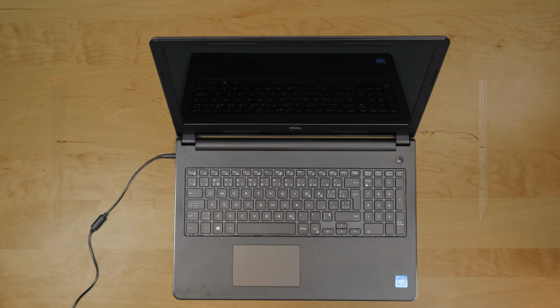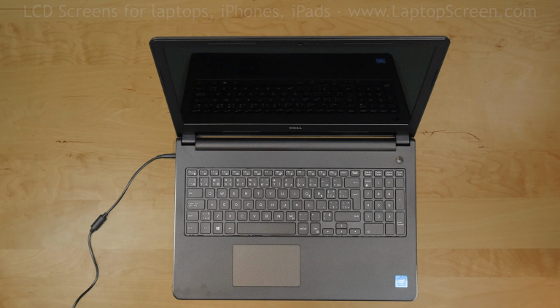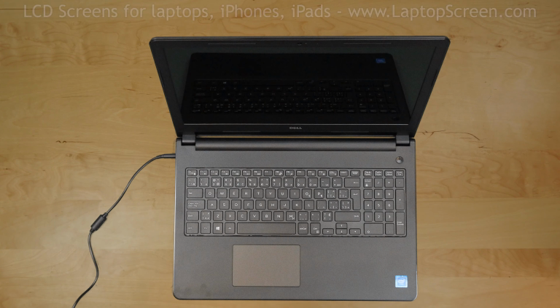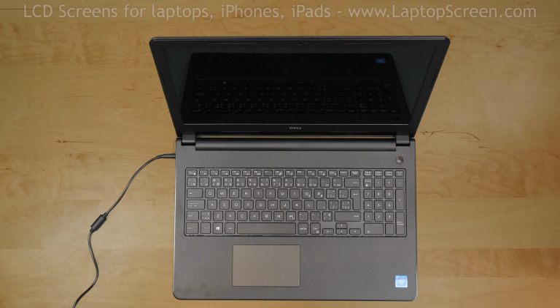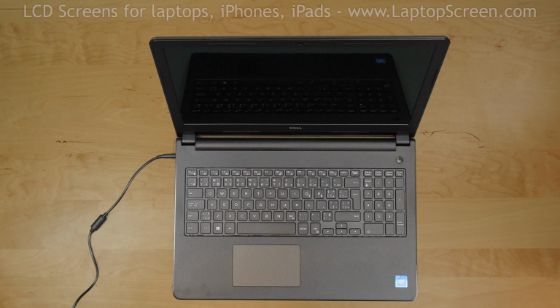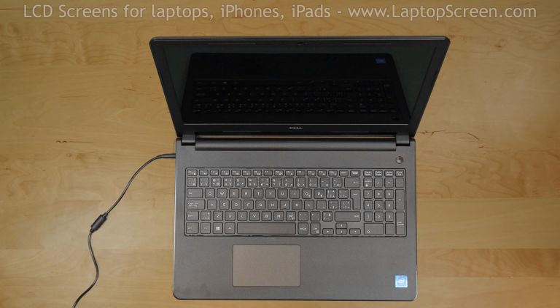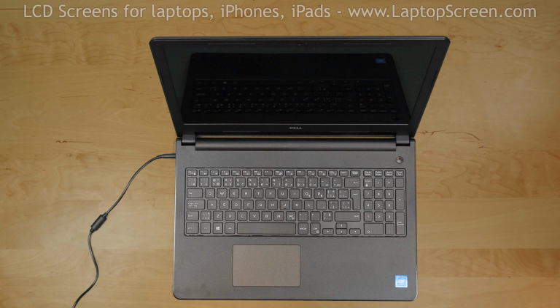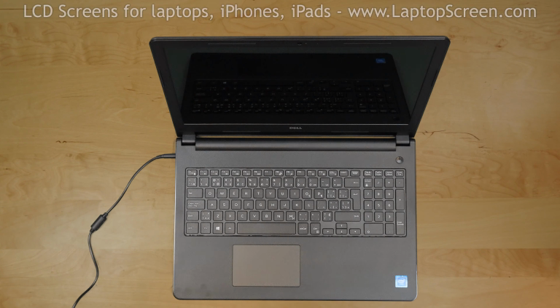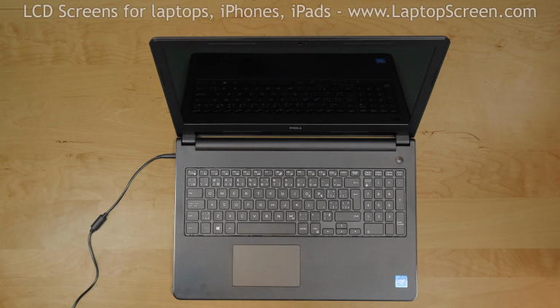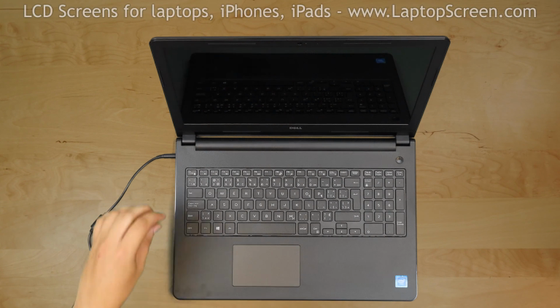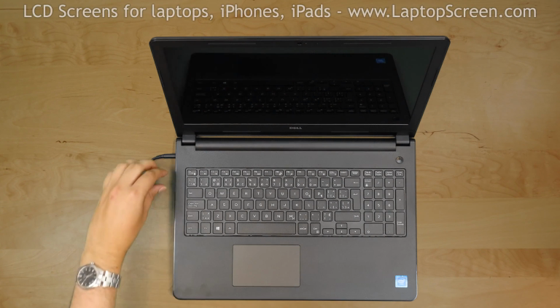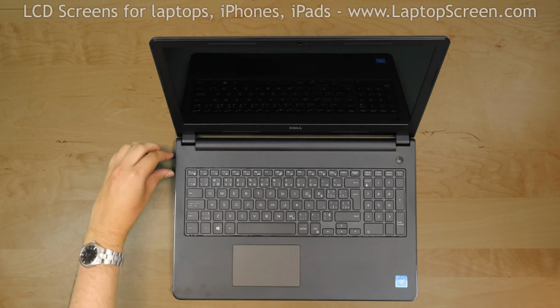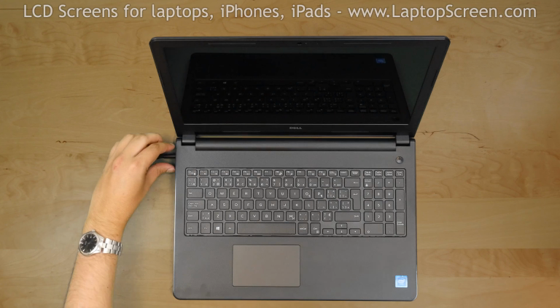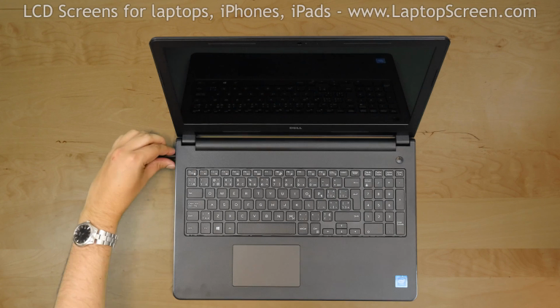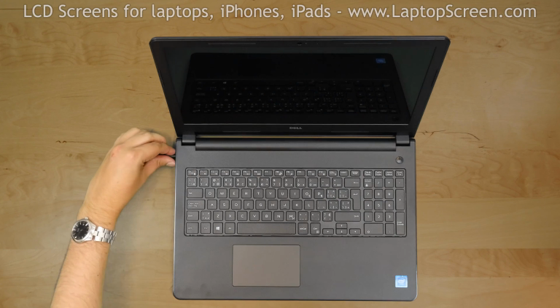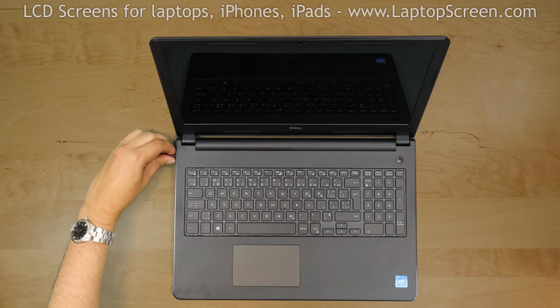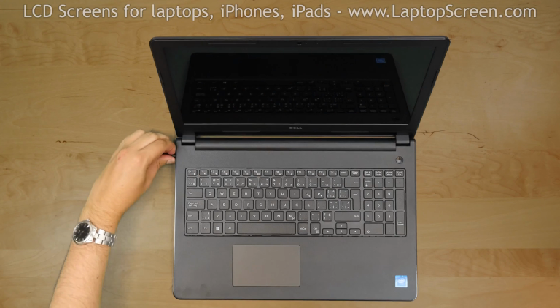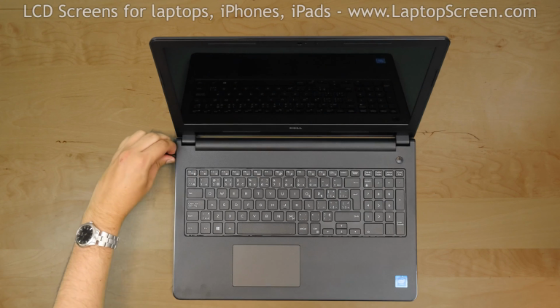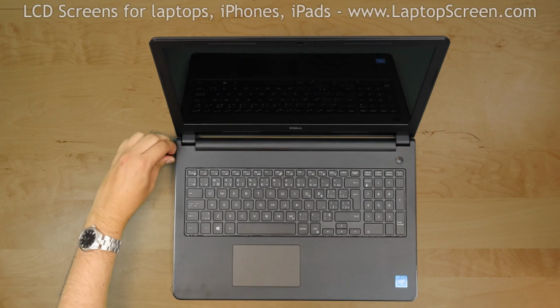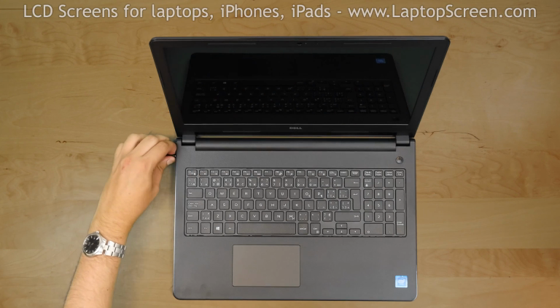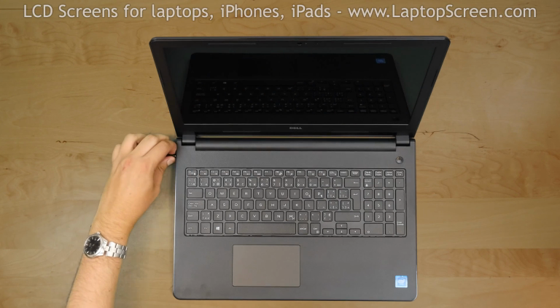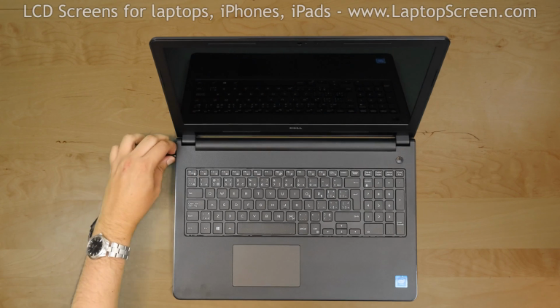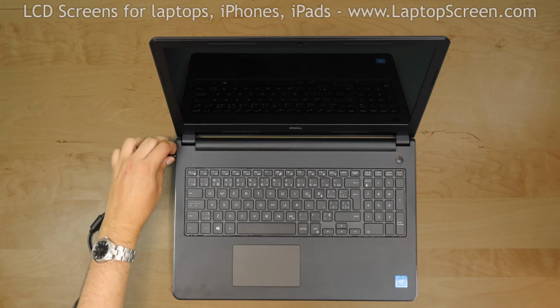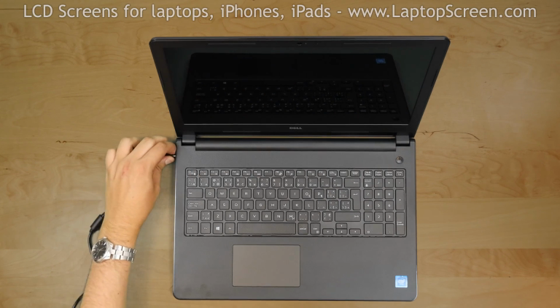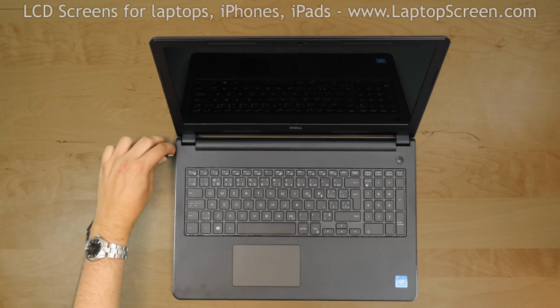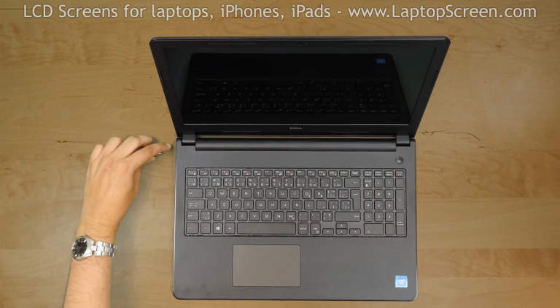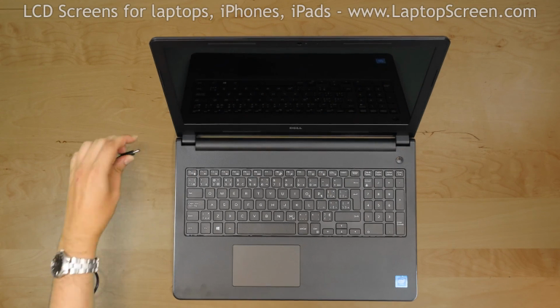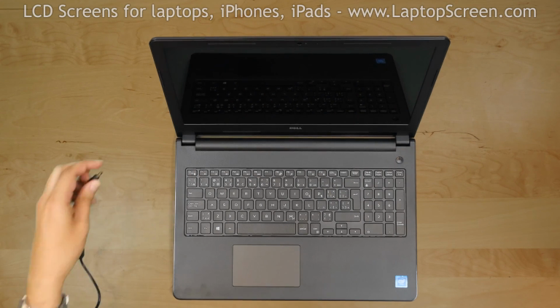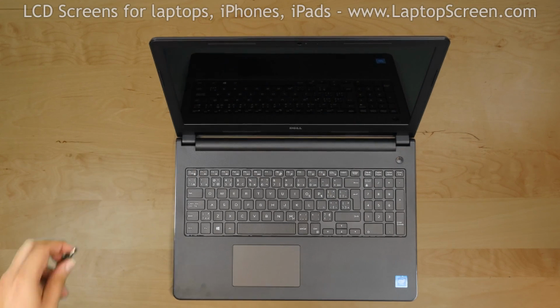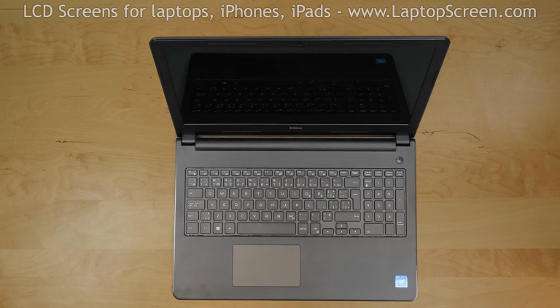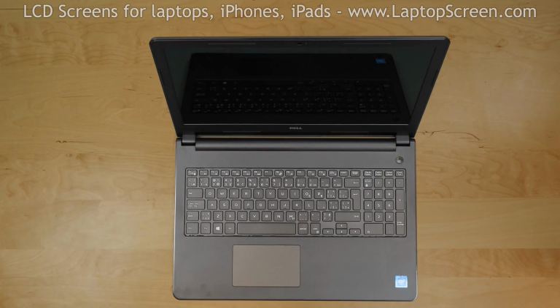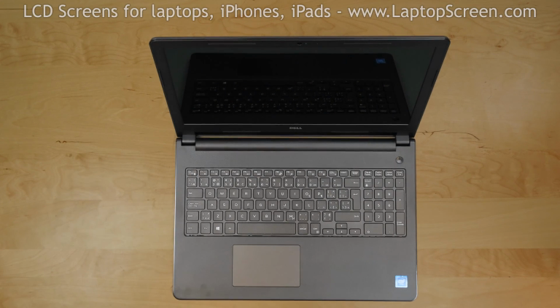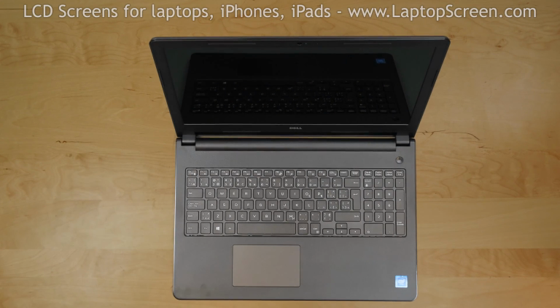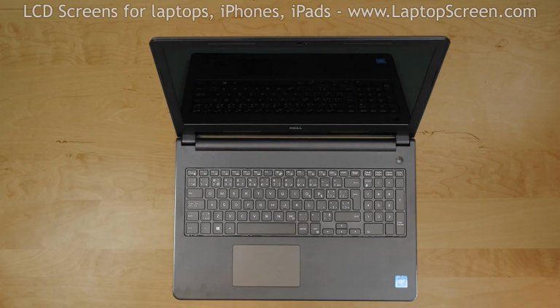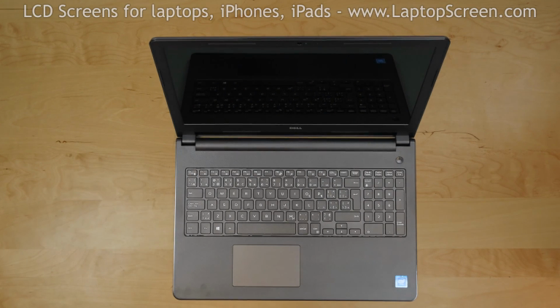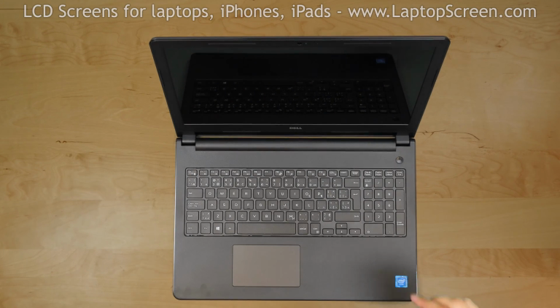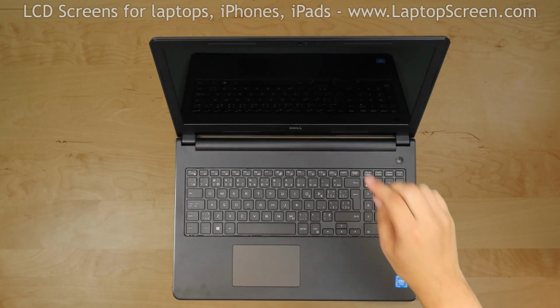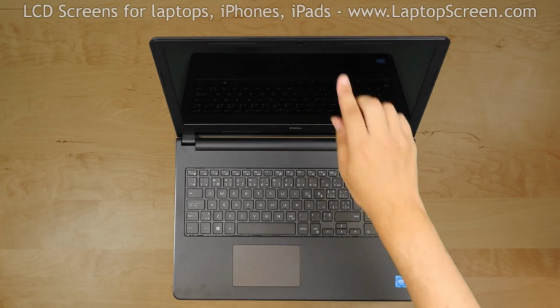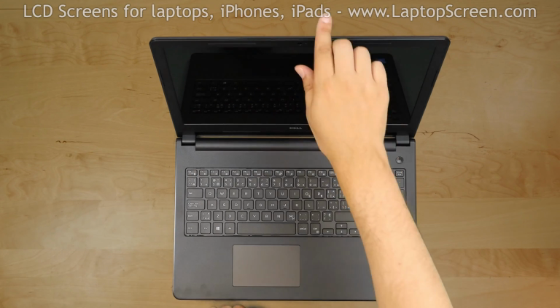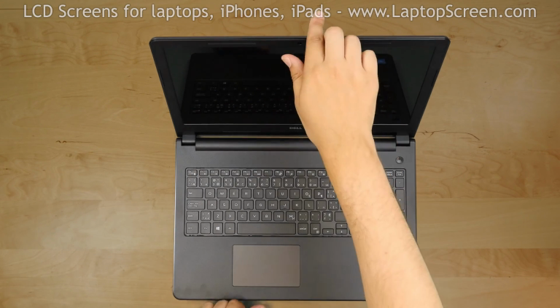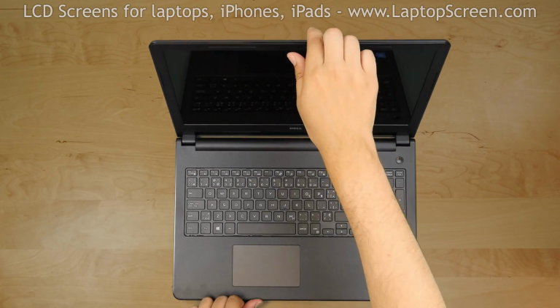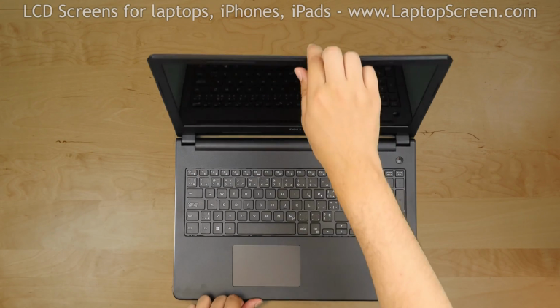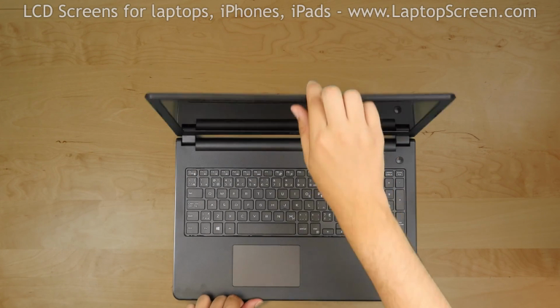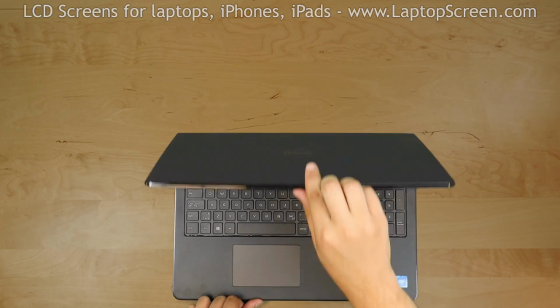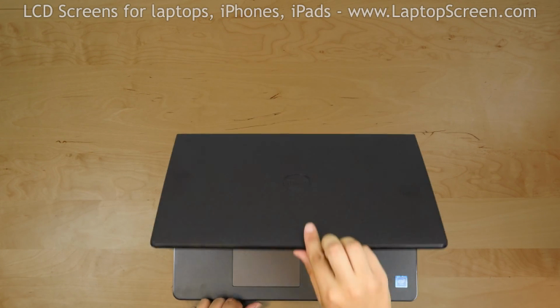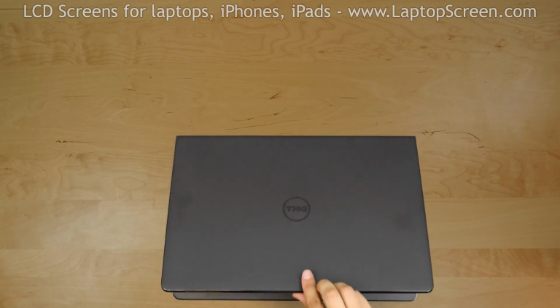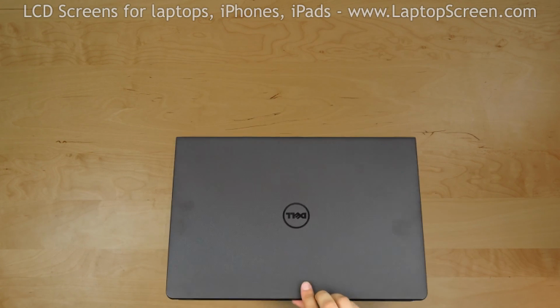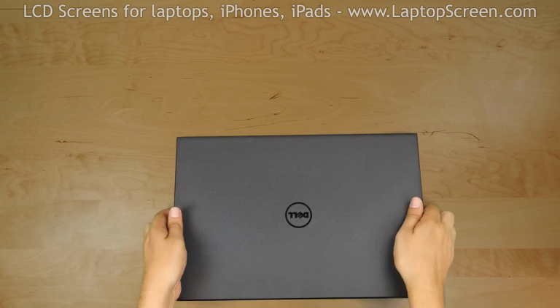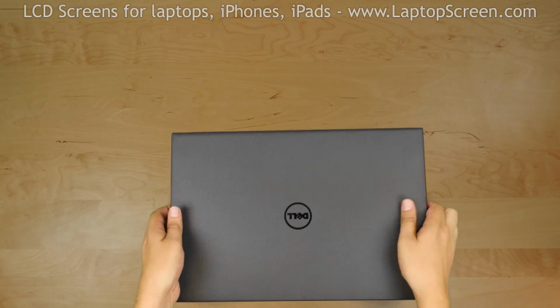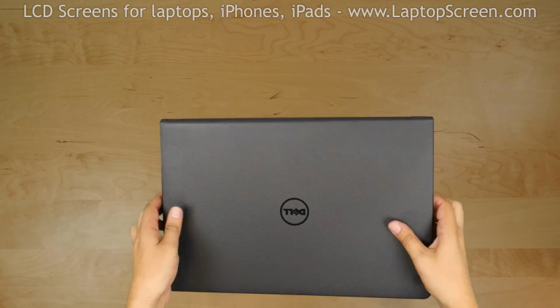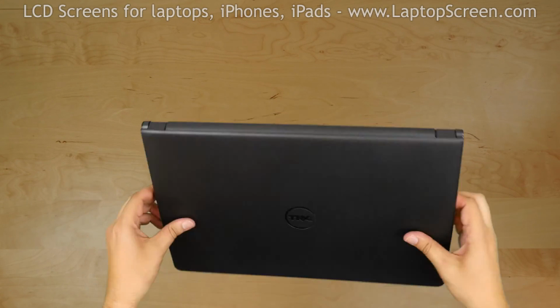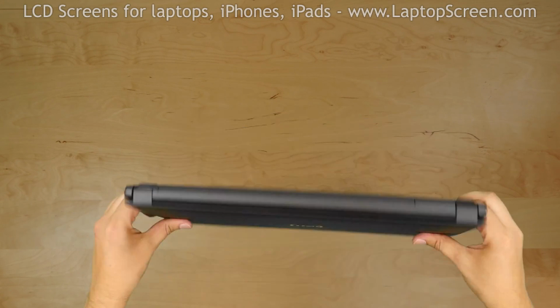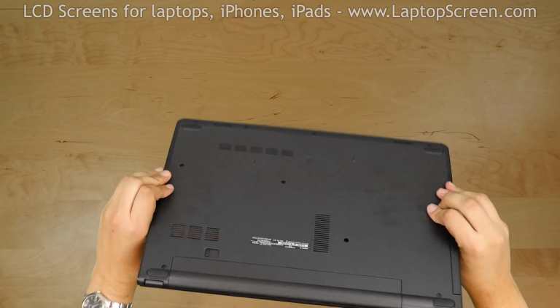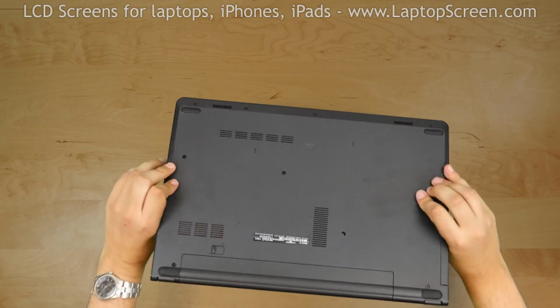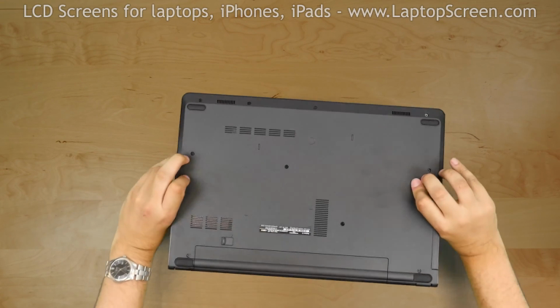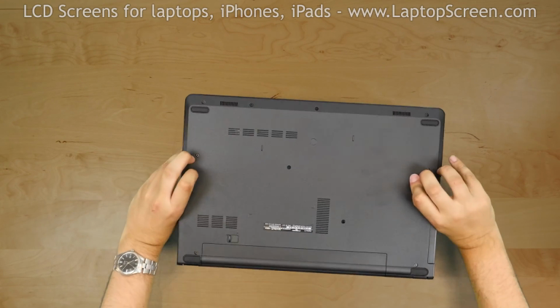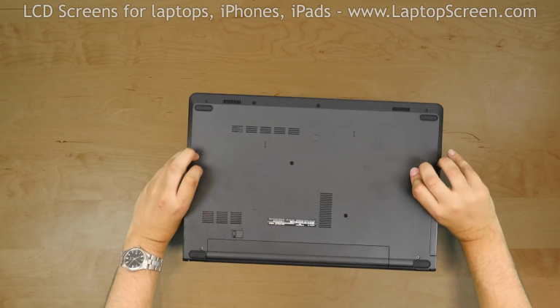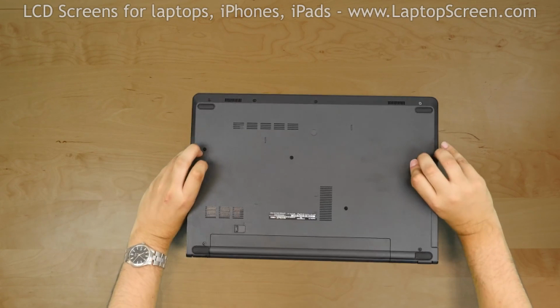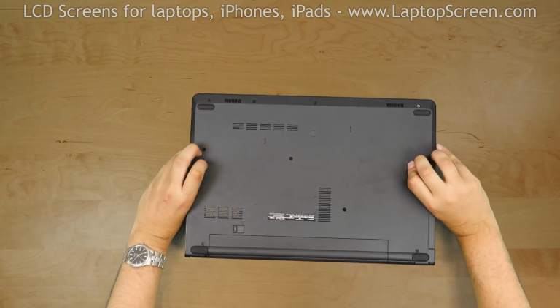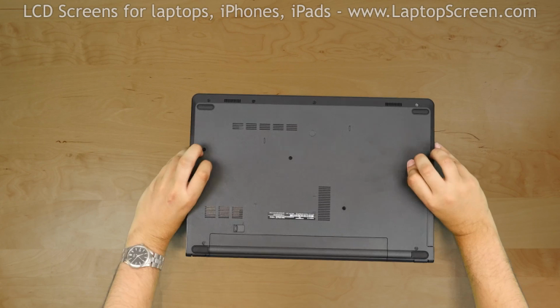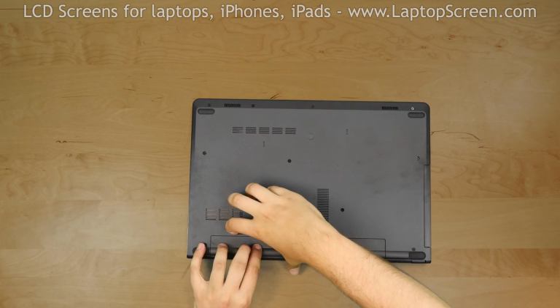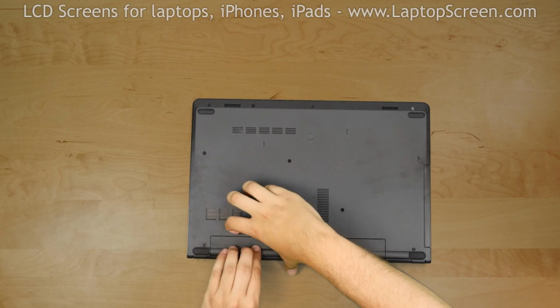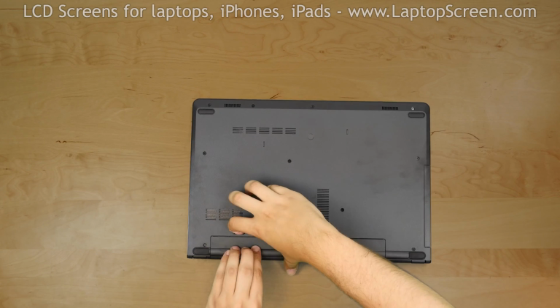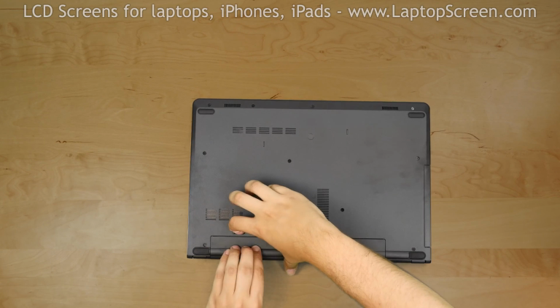To begin, turn the laptop off and disconnect the power cord. Close the laptop, turn it over, and remove the battery.